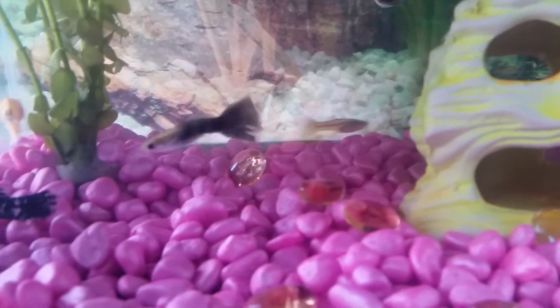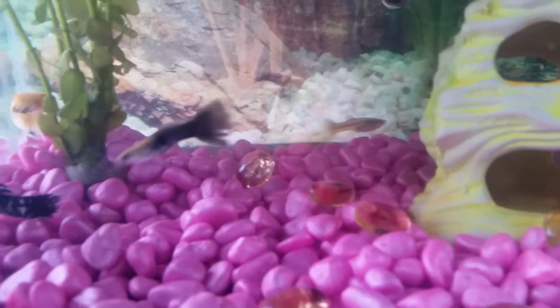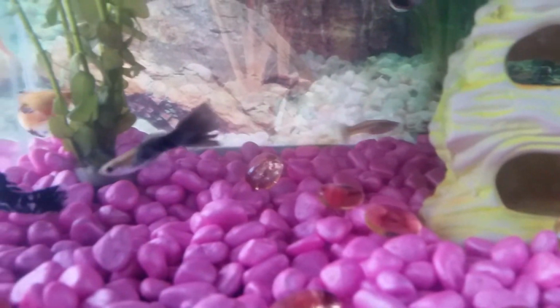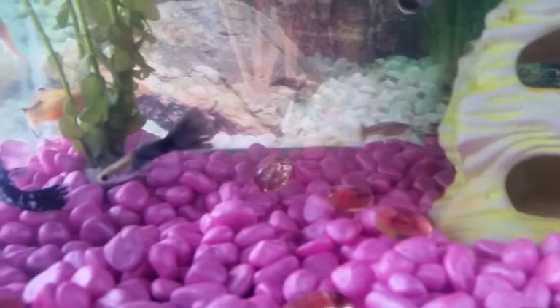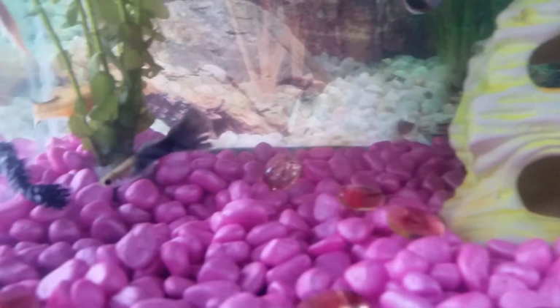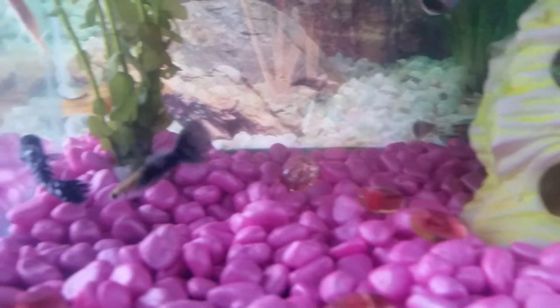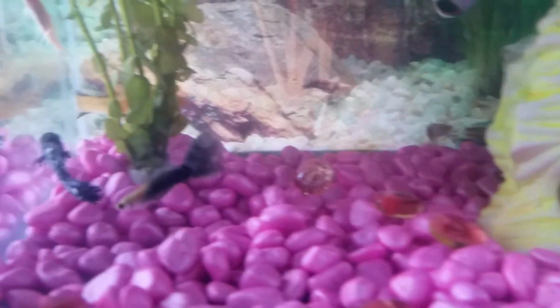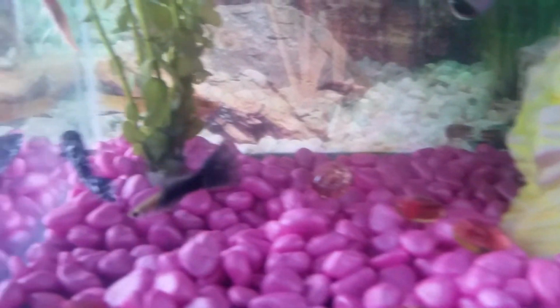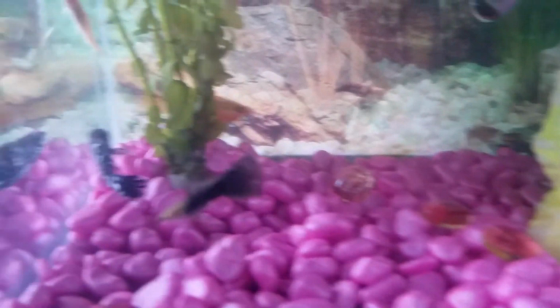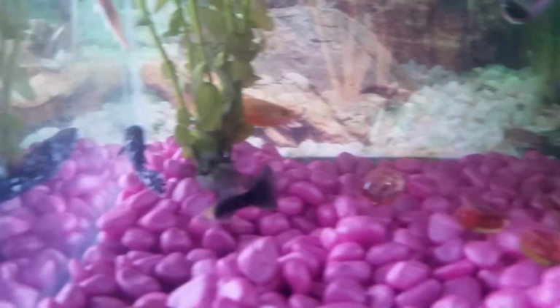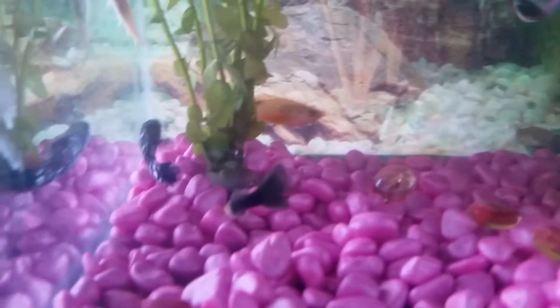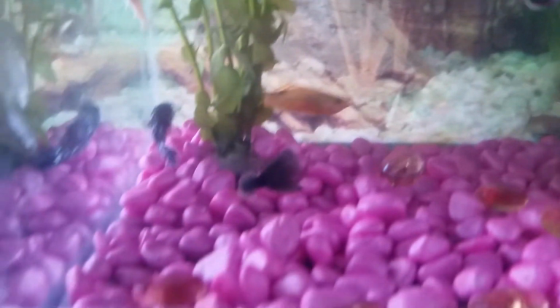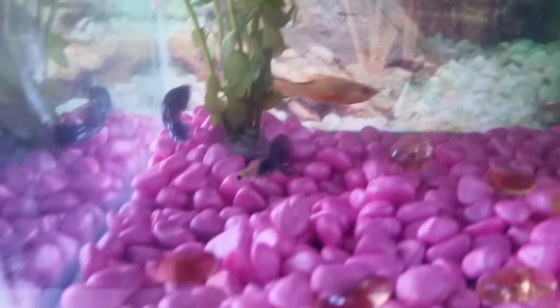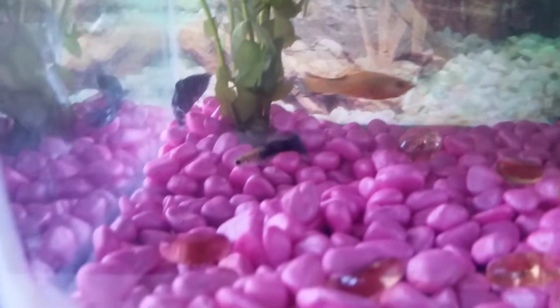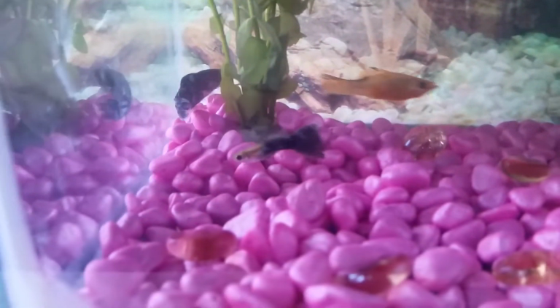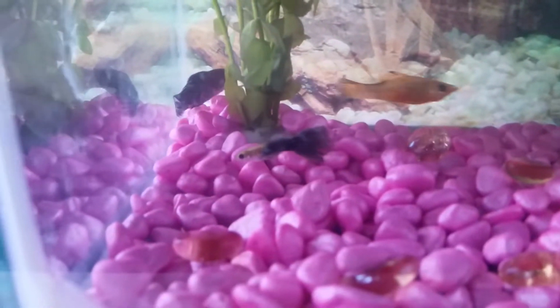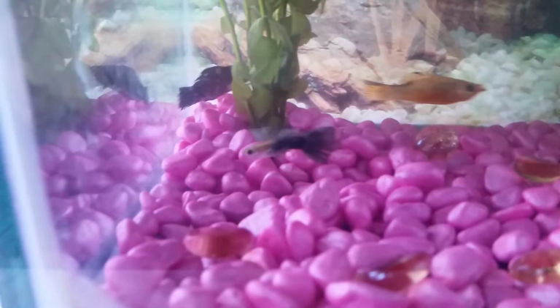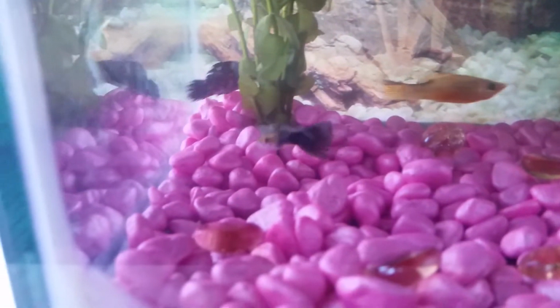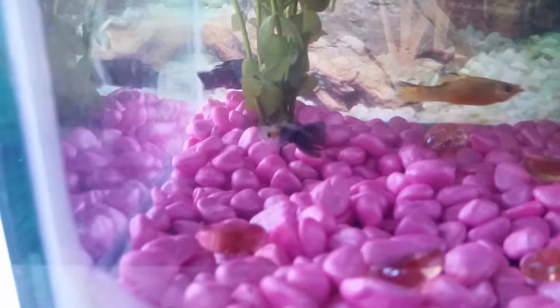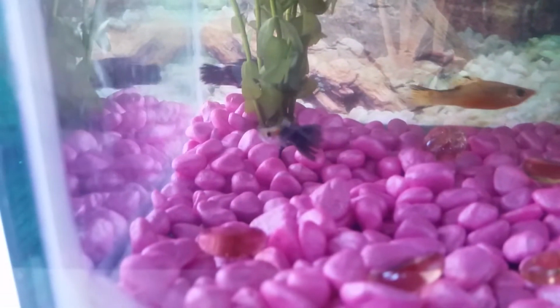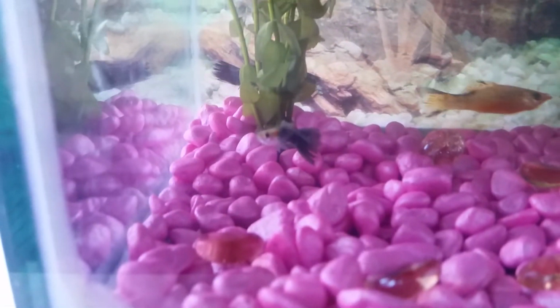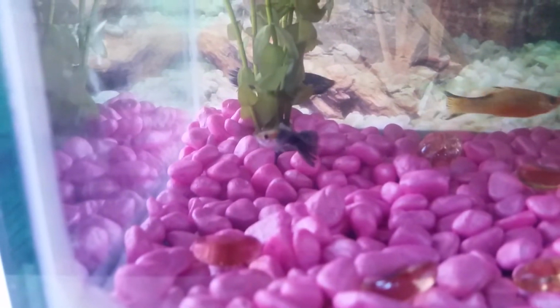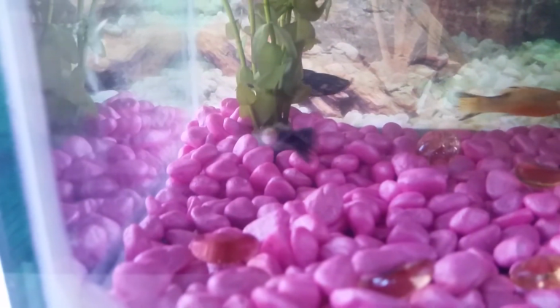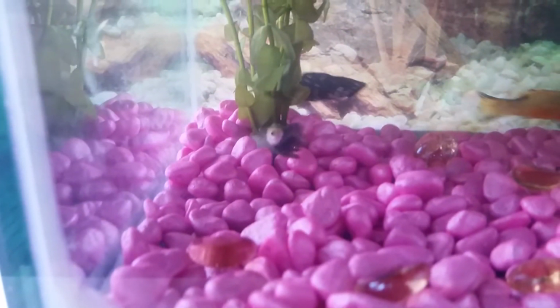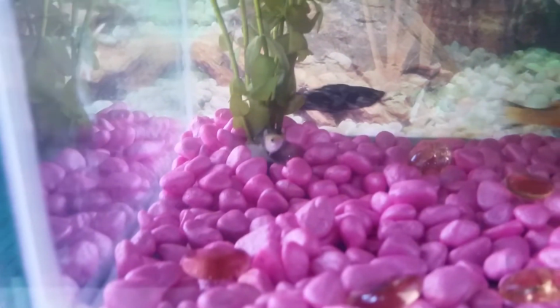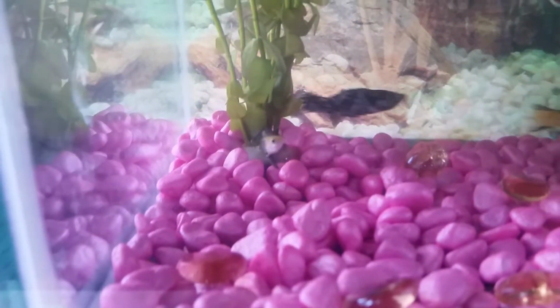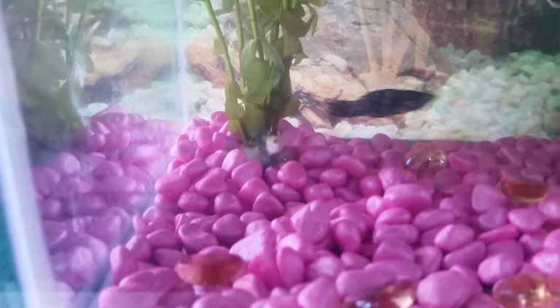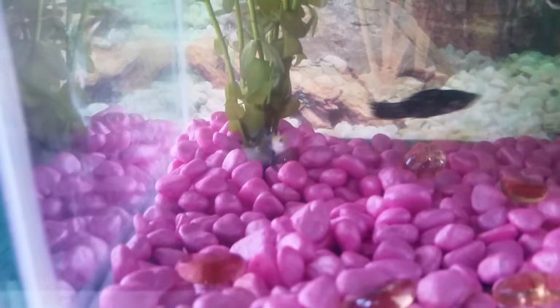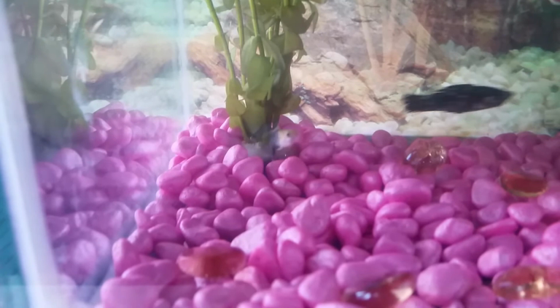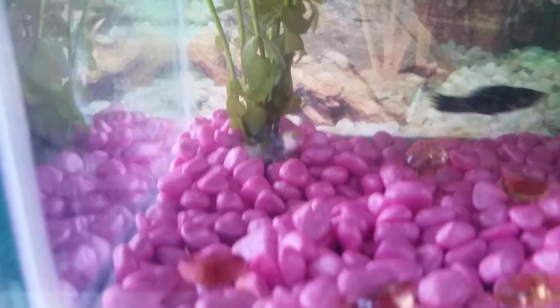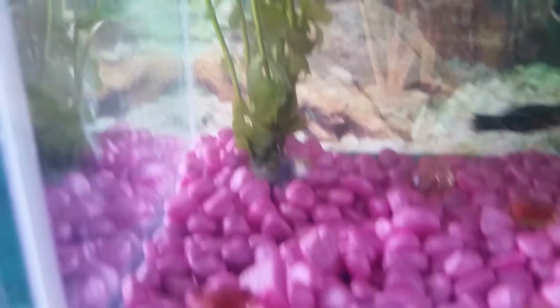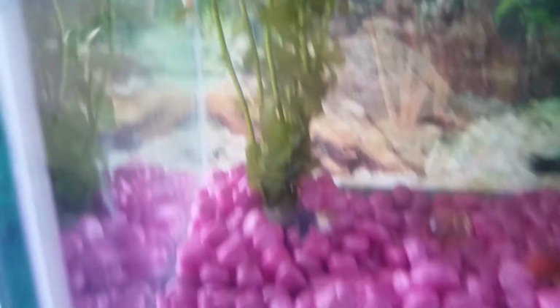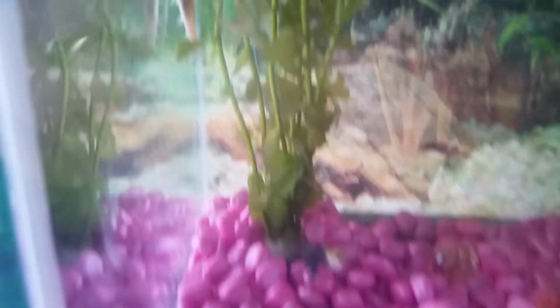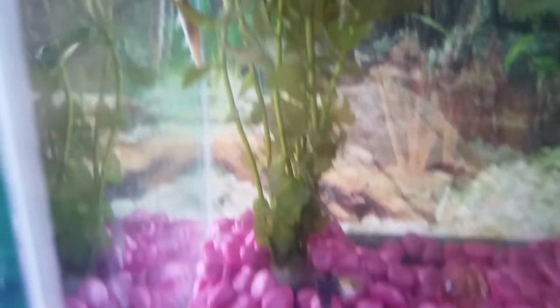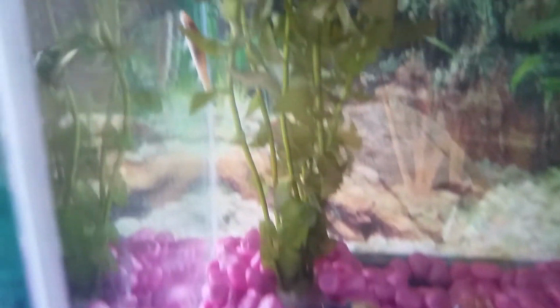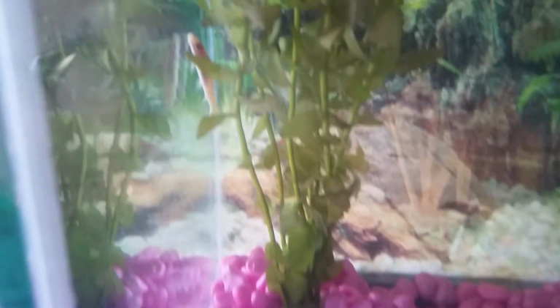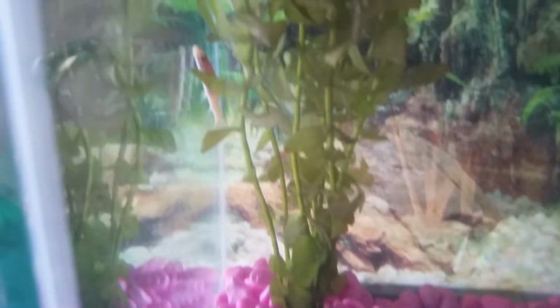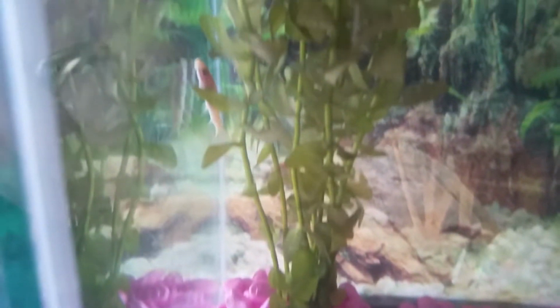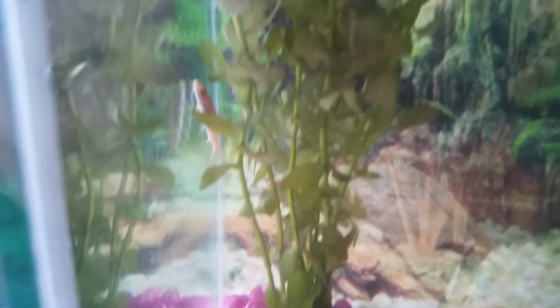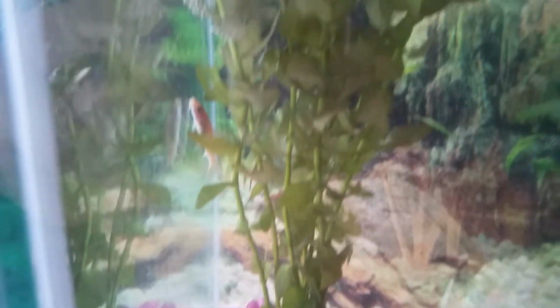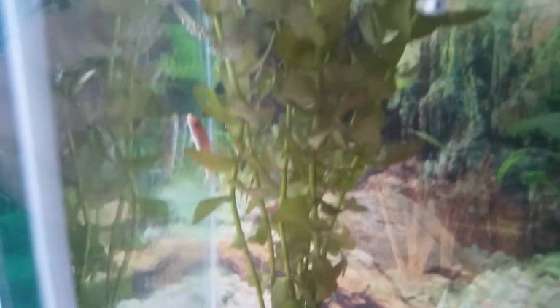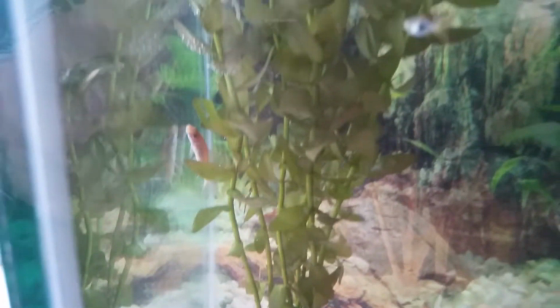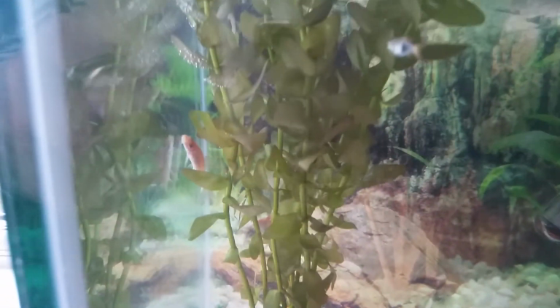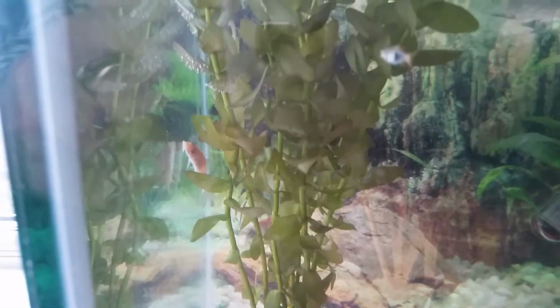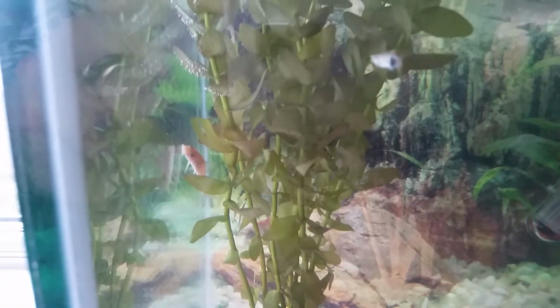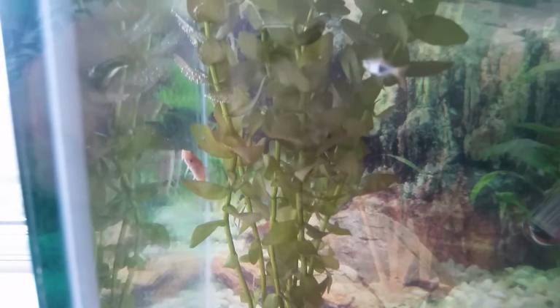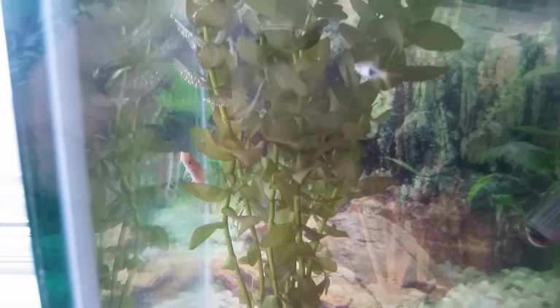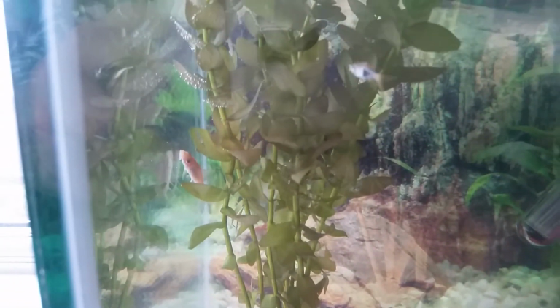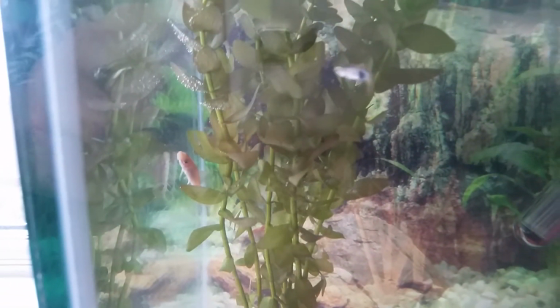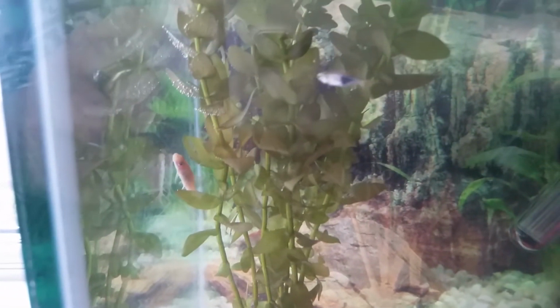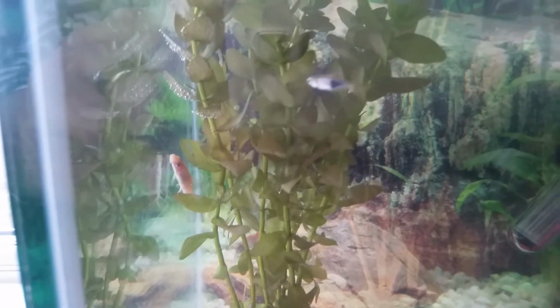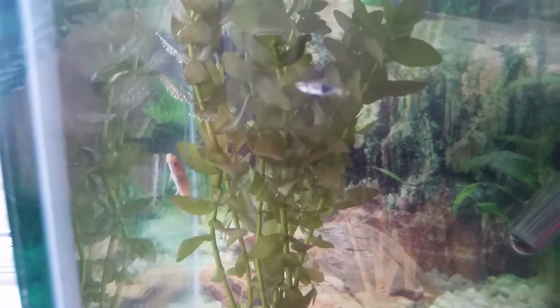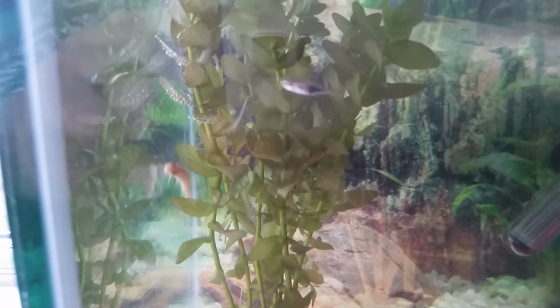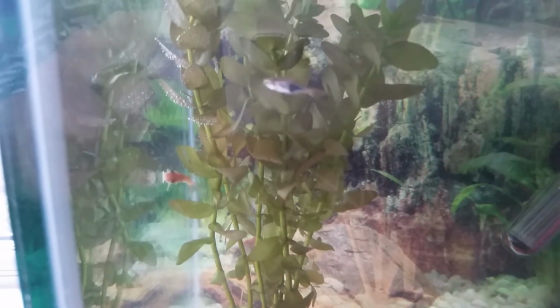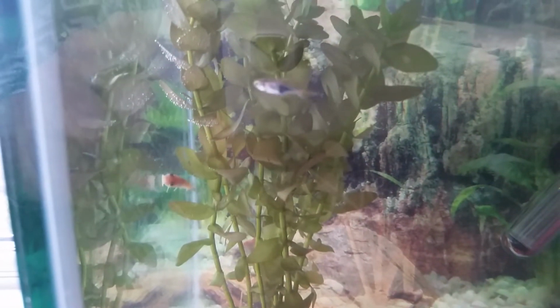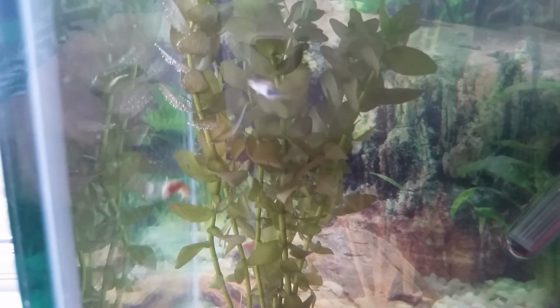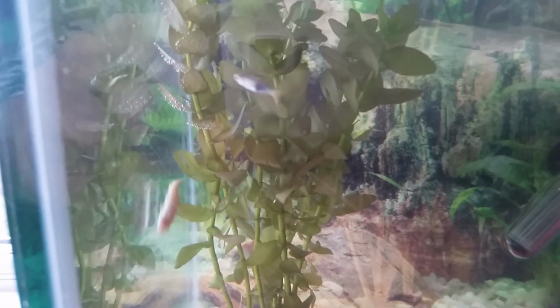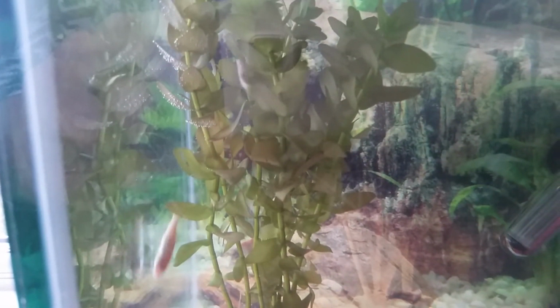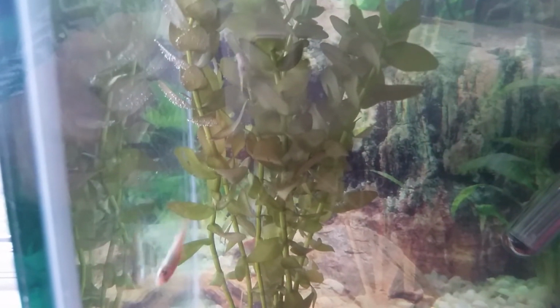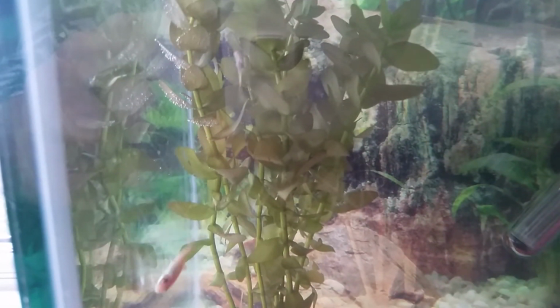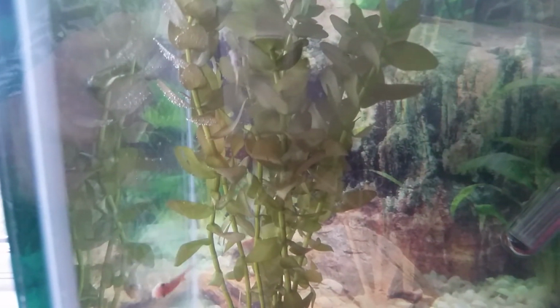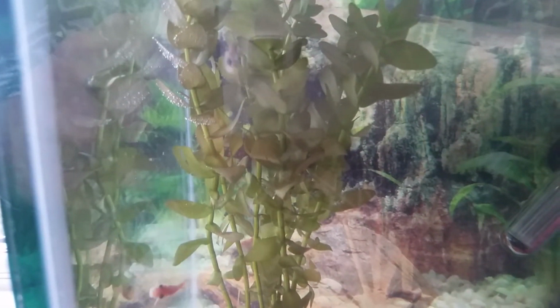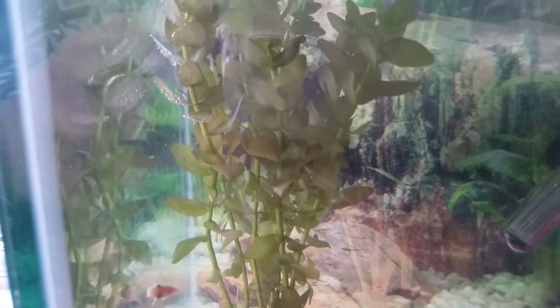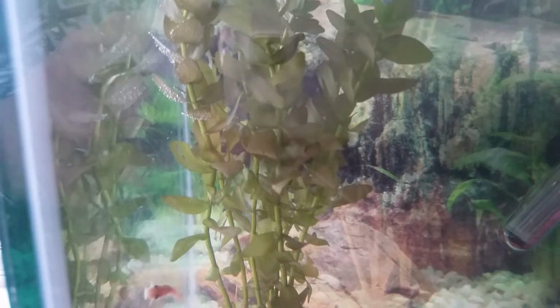And then the next one is my live plant. I called her Penelope.